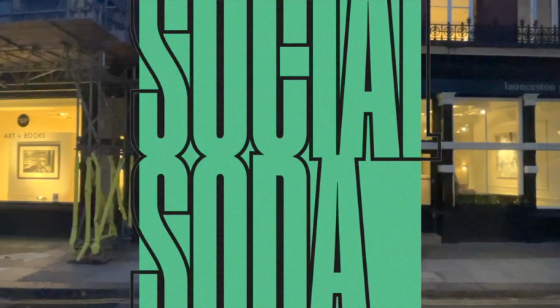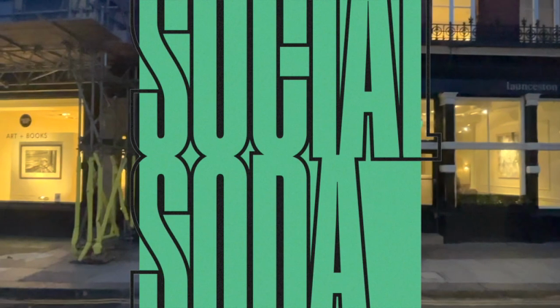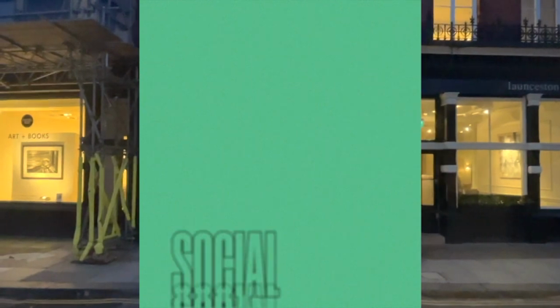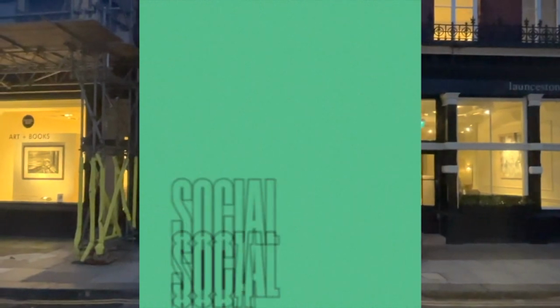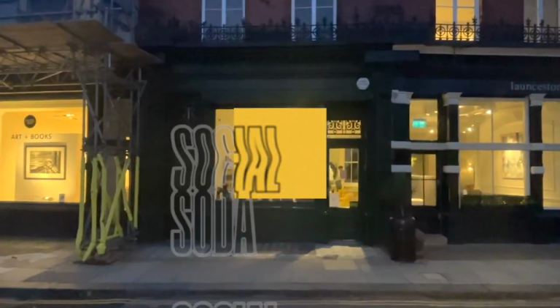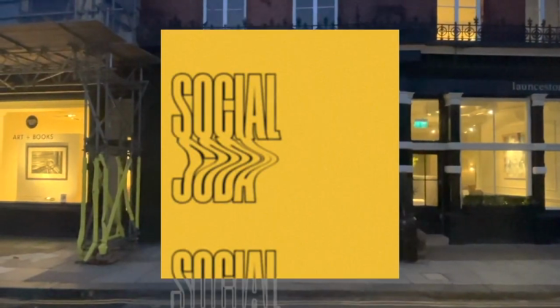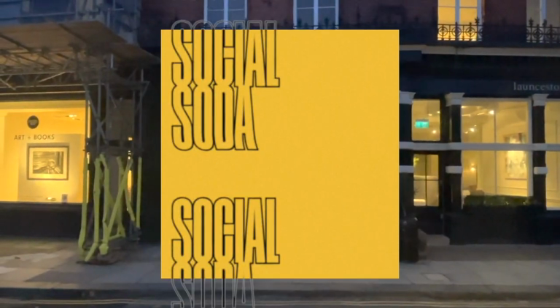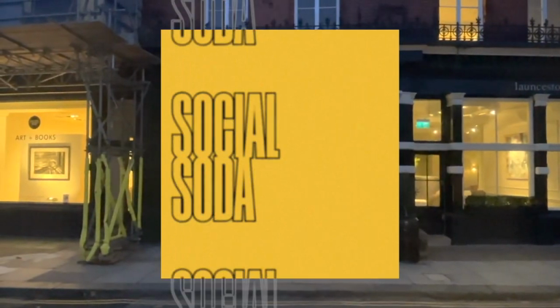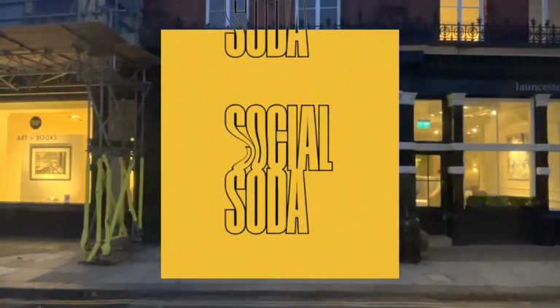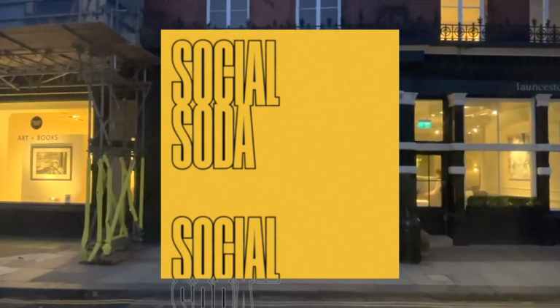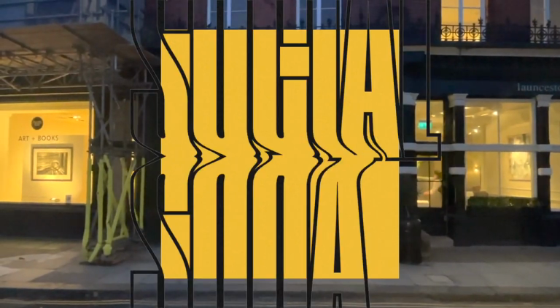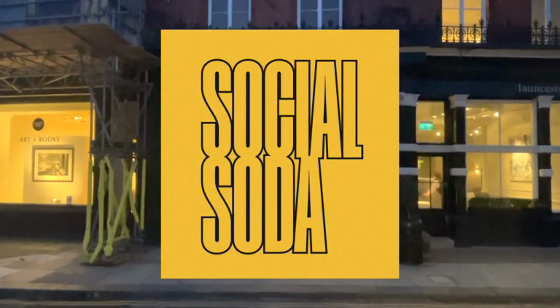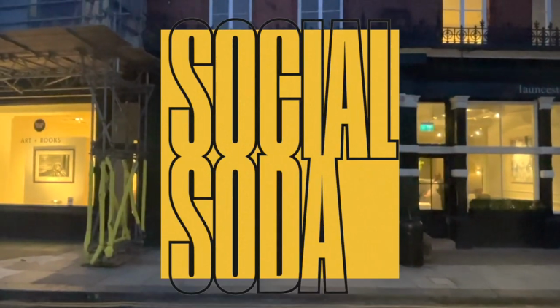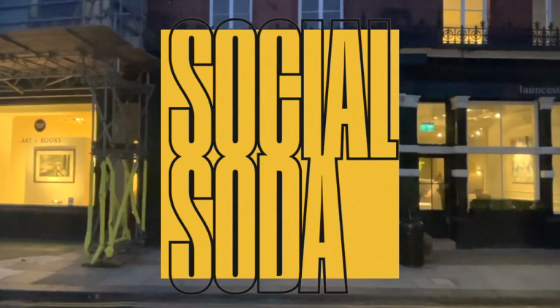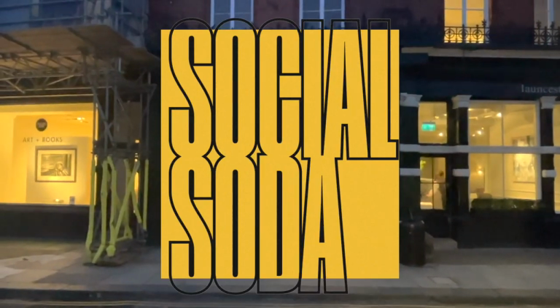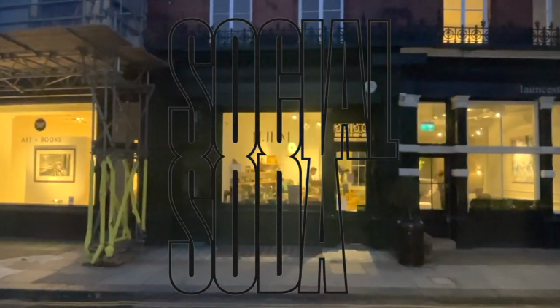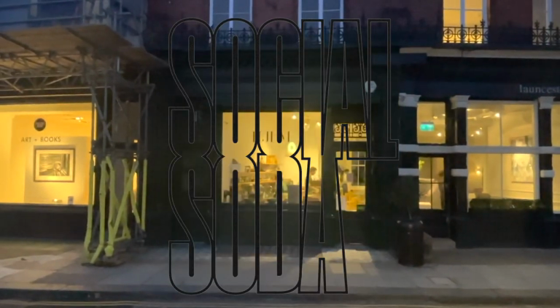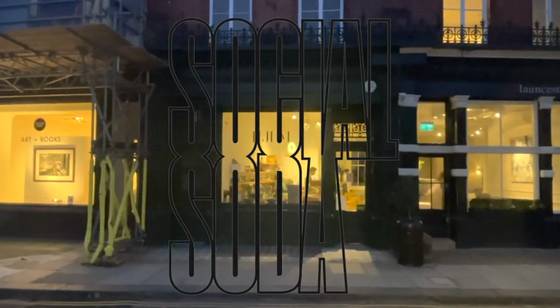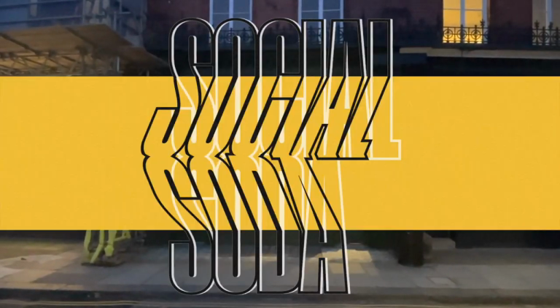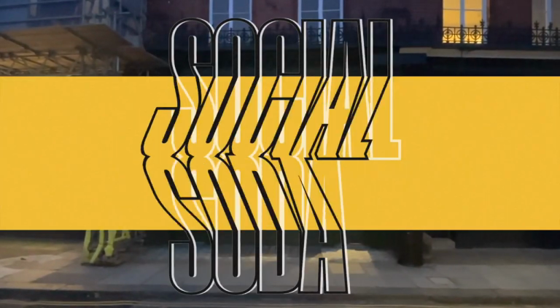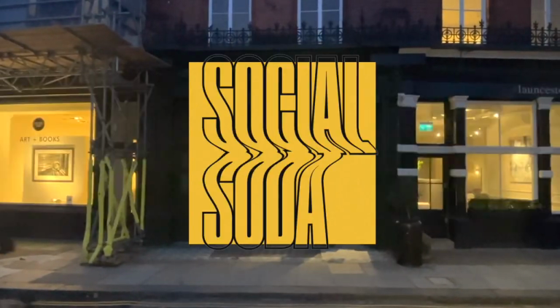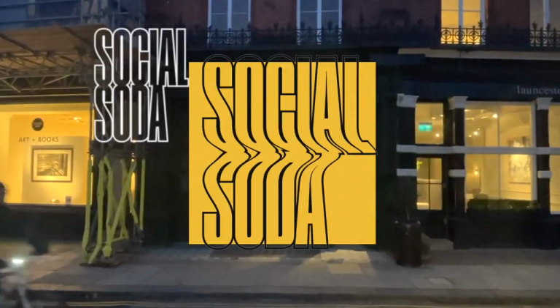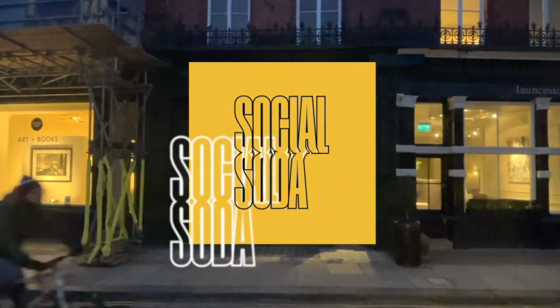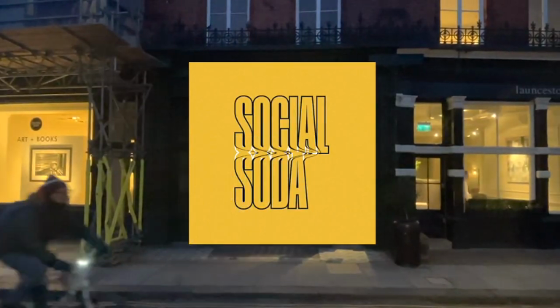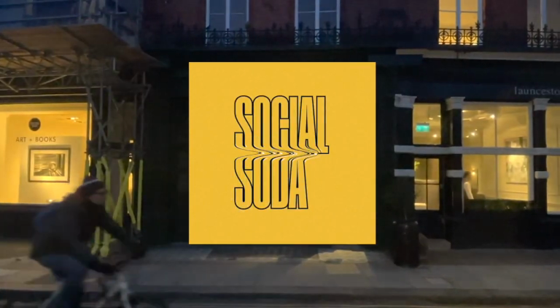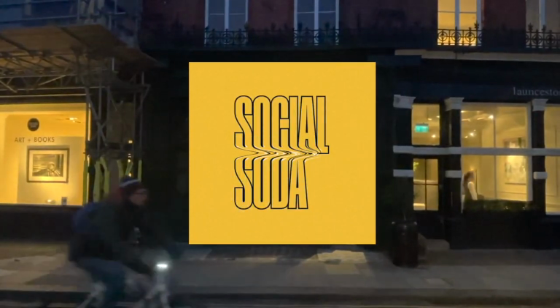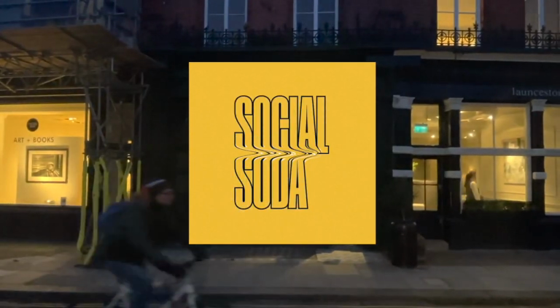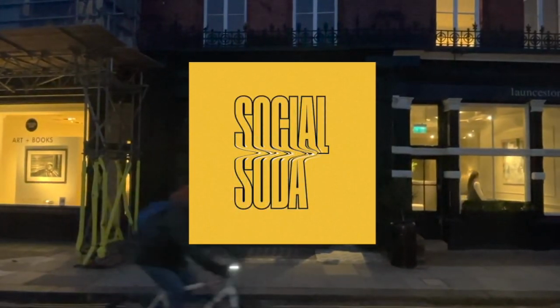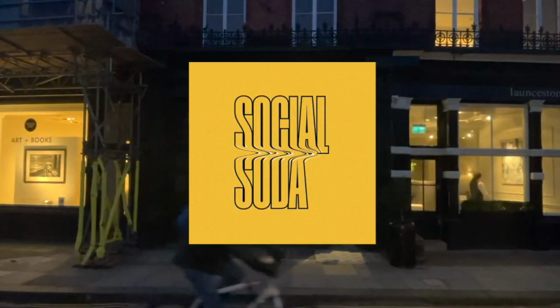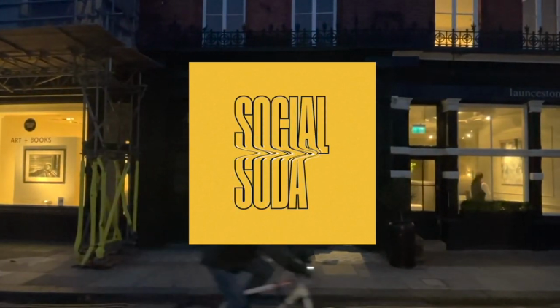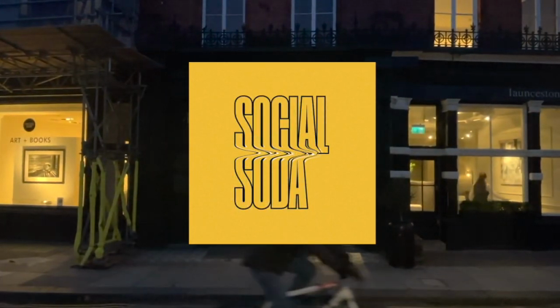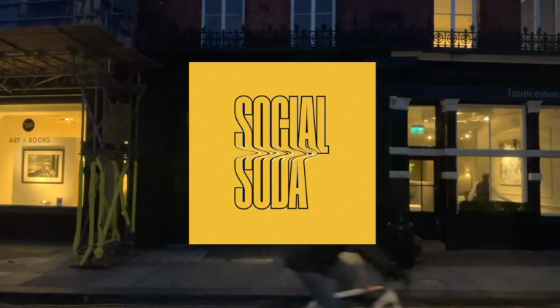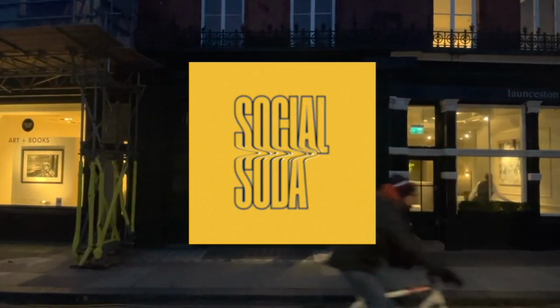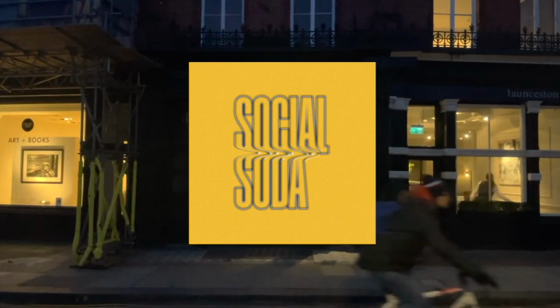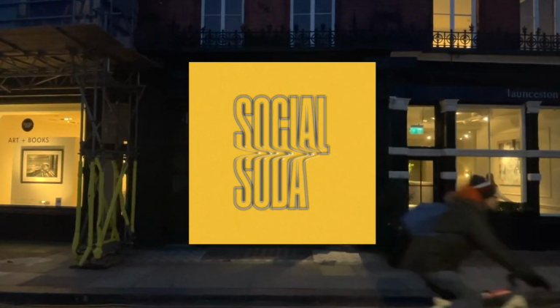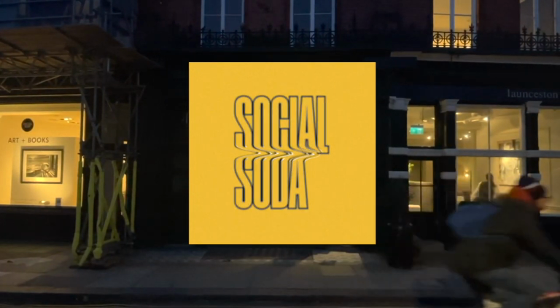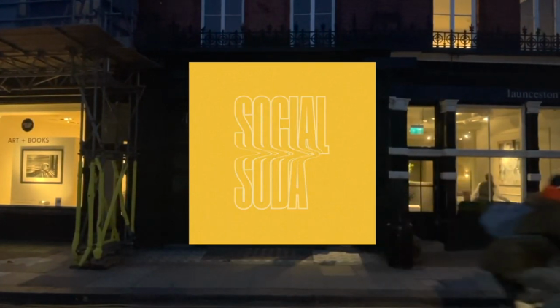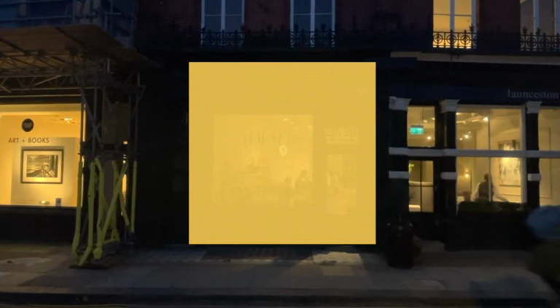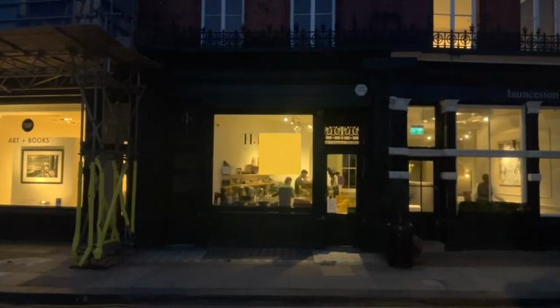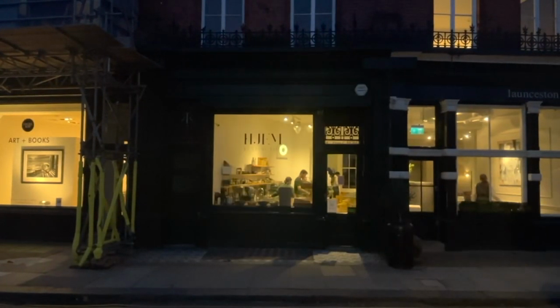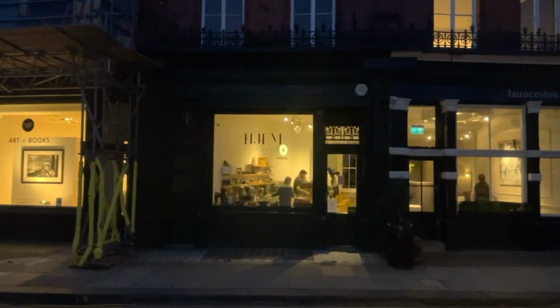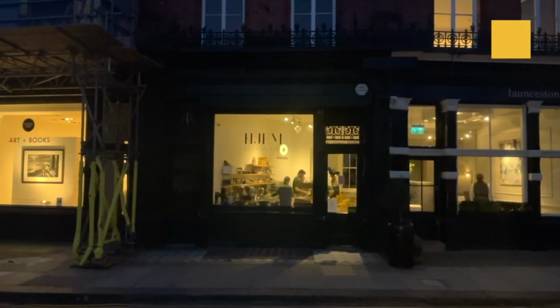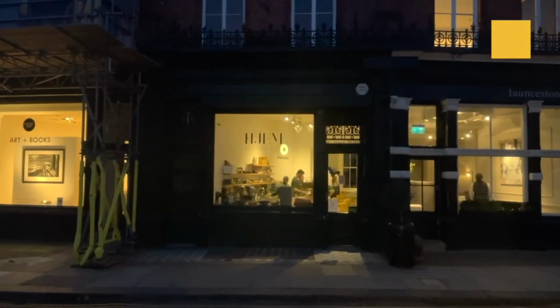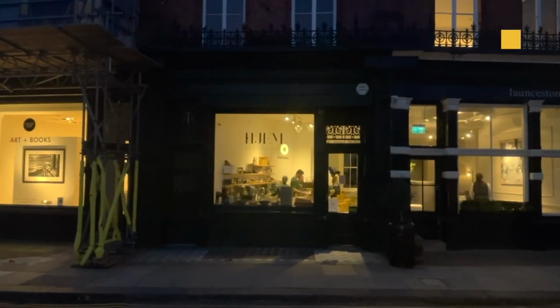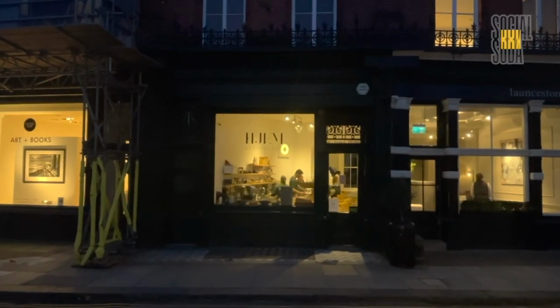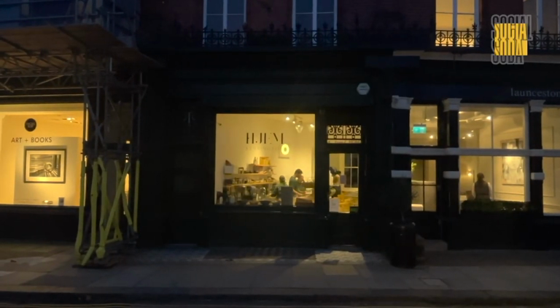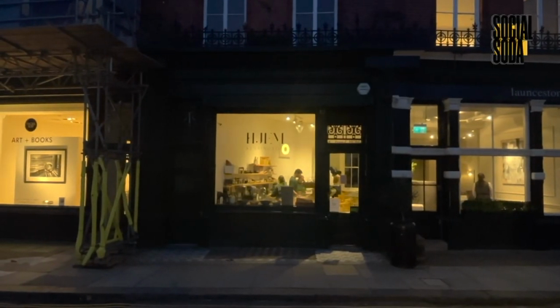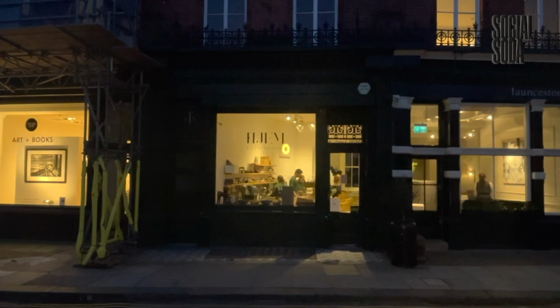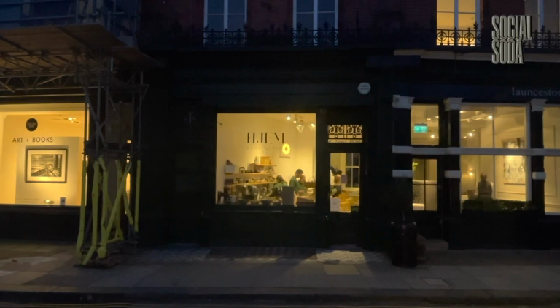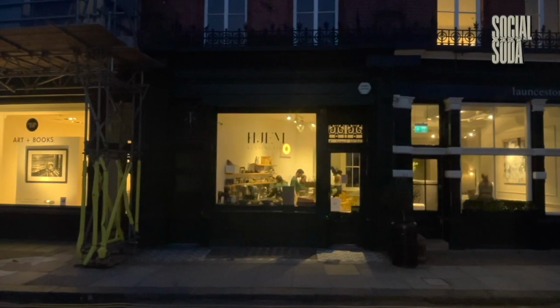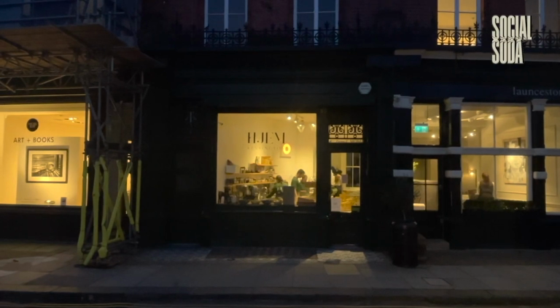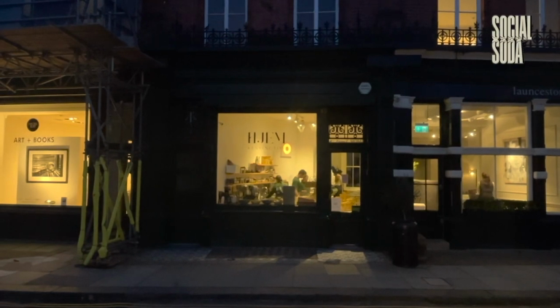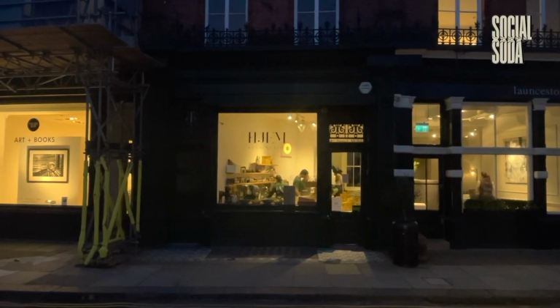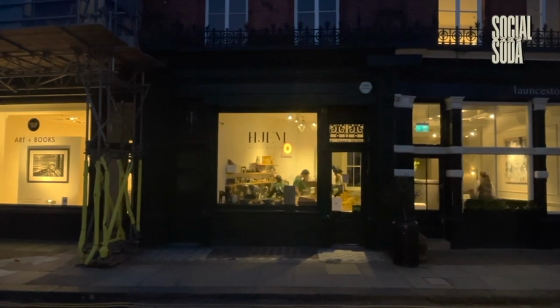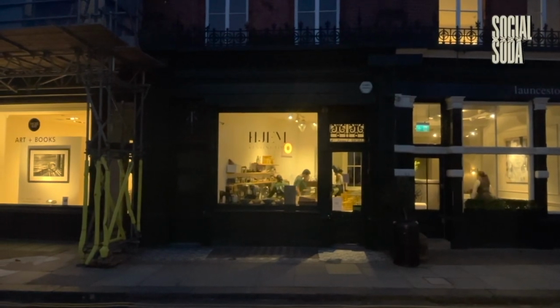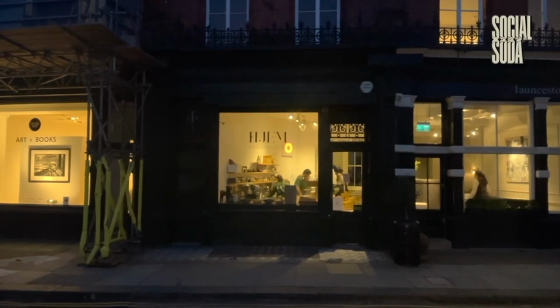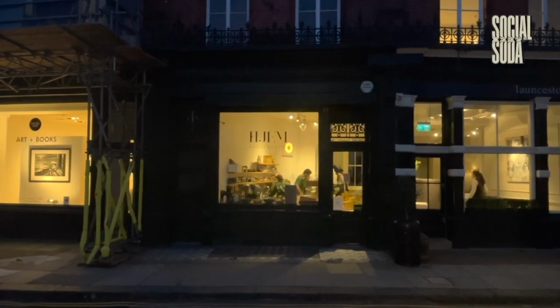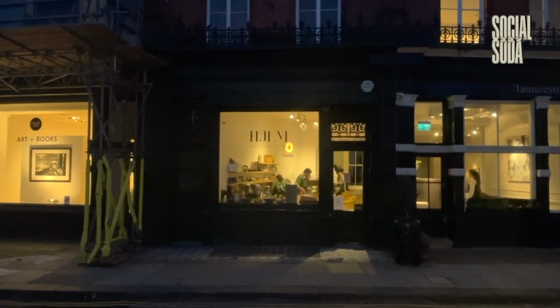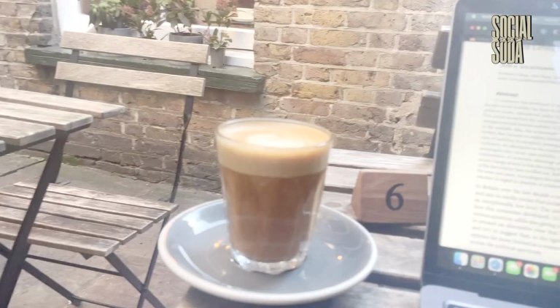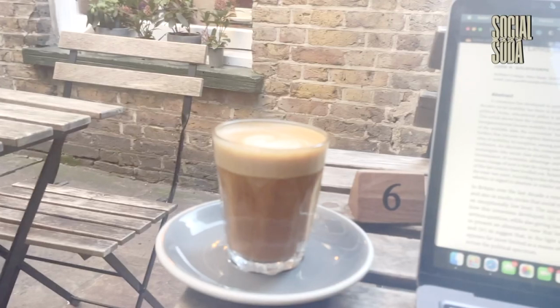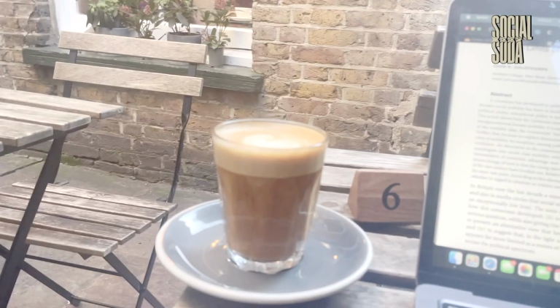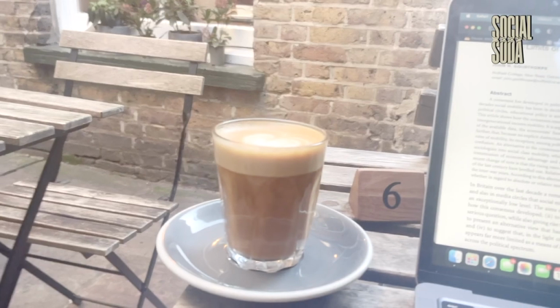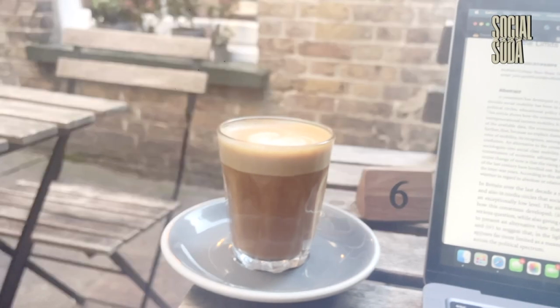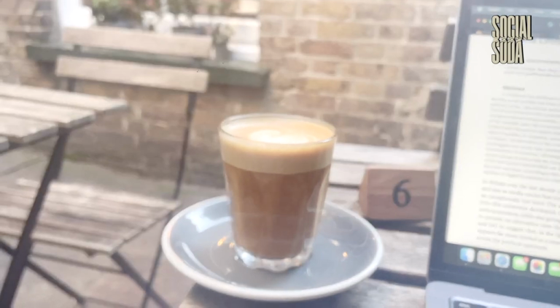Today we're going to be looking at my favourite study spots in London, starting off with the Yem Cafe in Kensington.